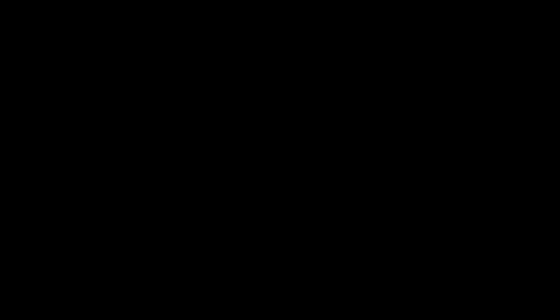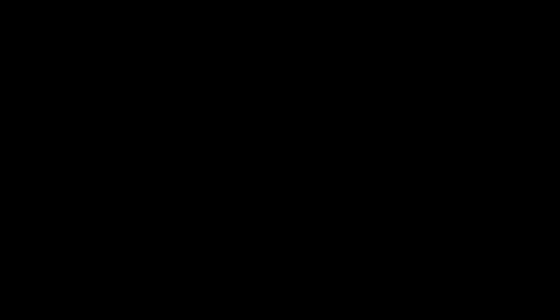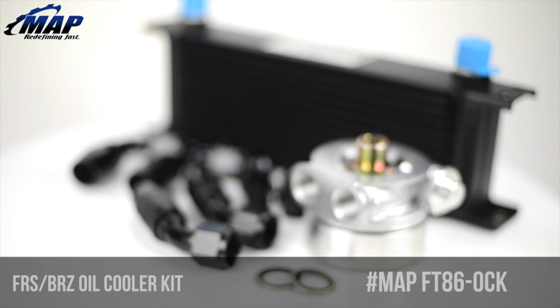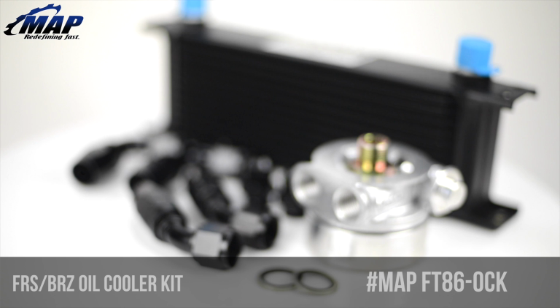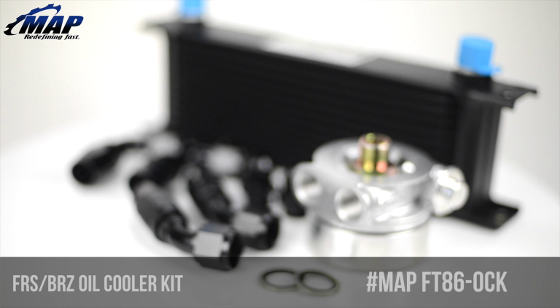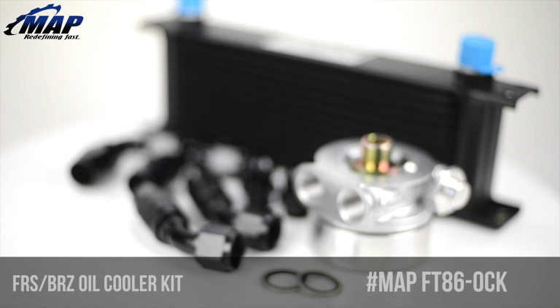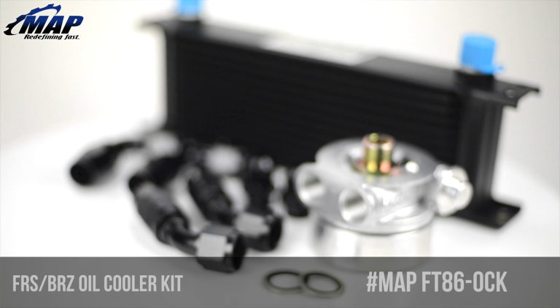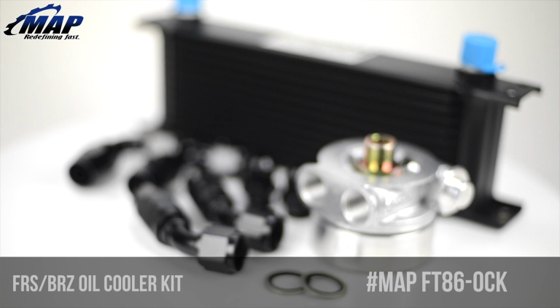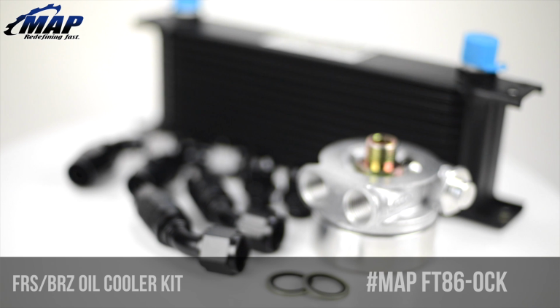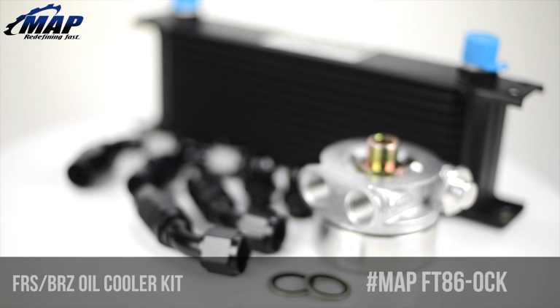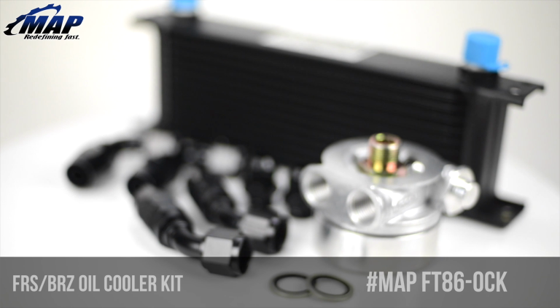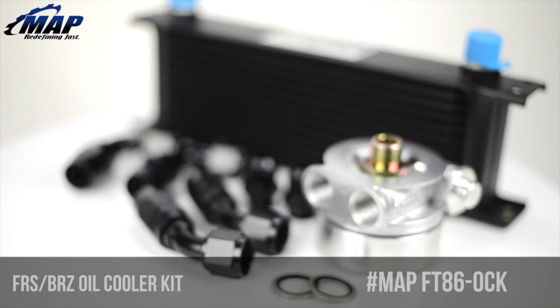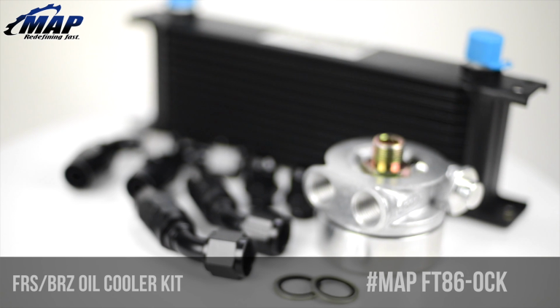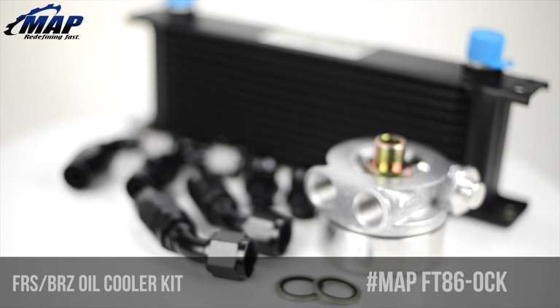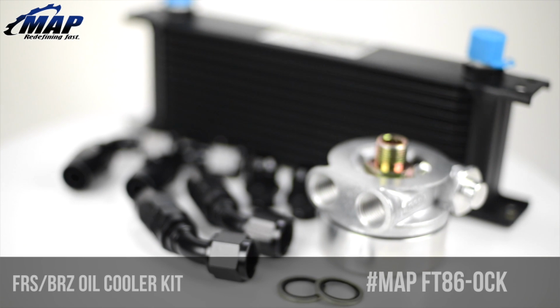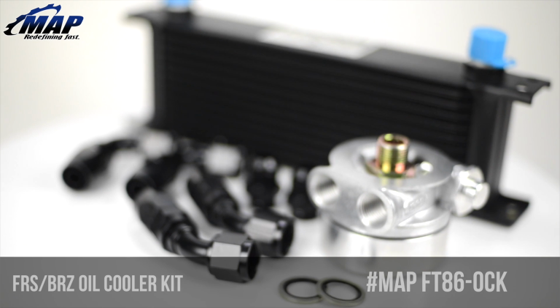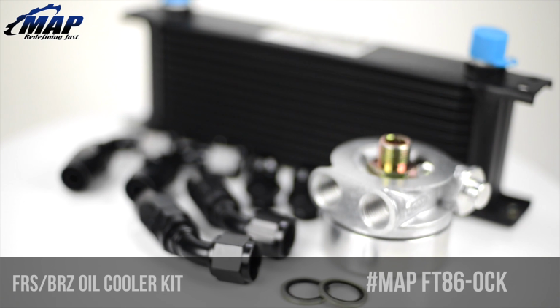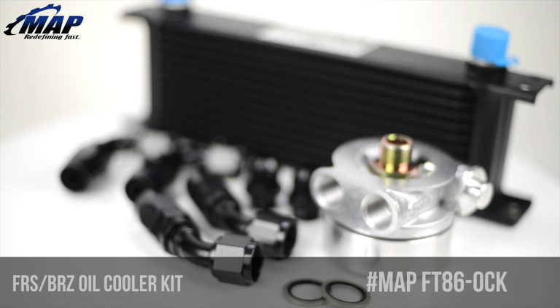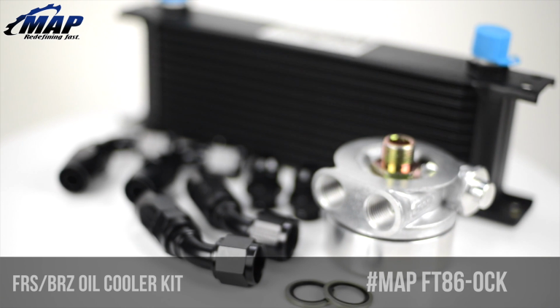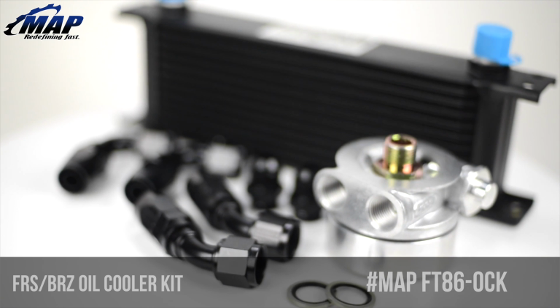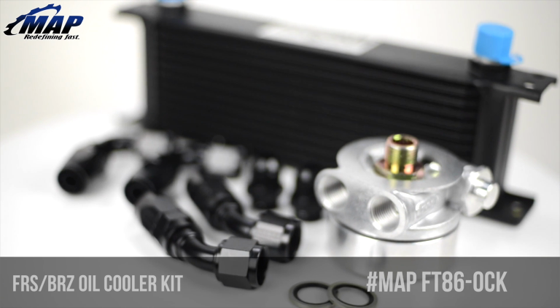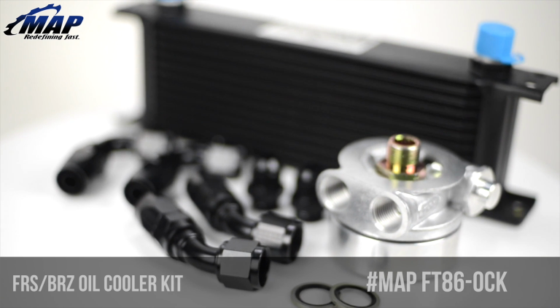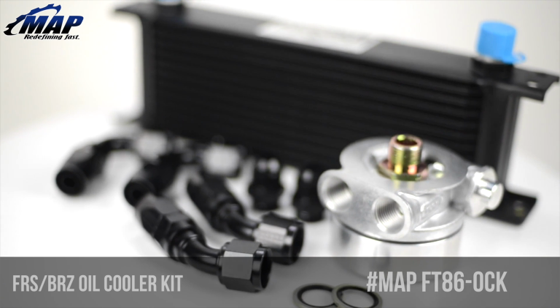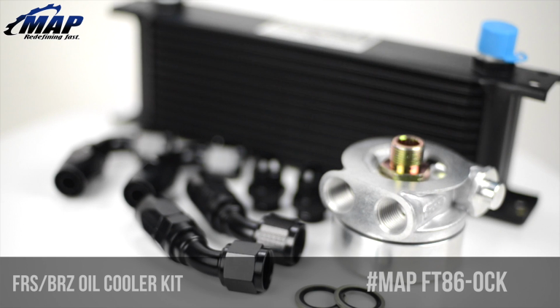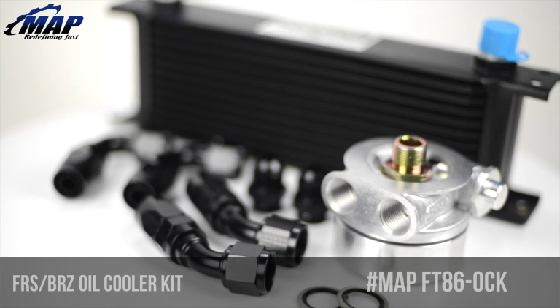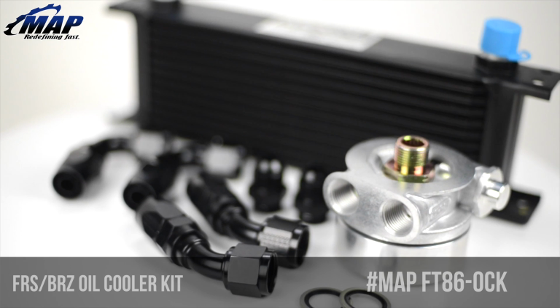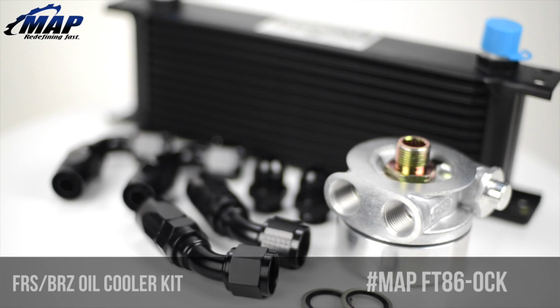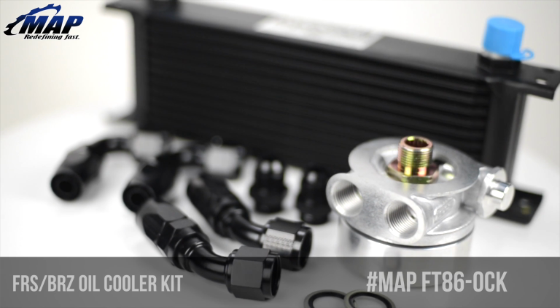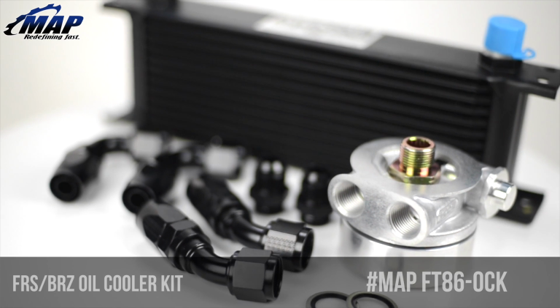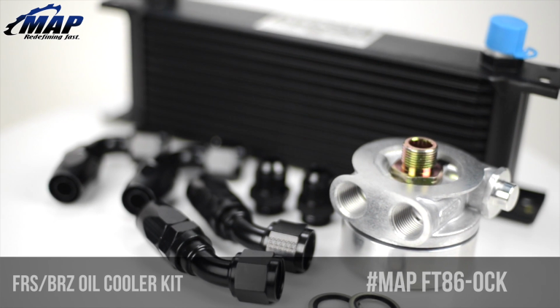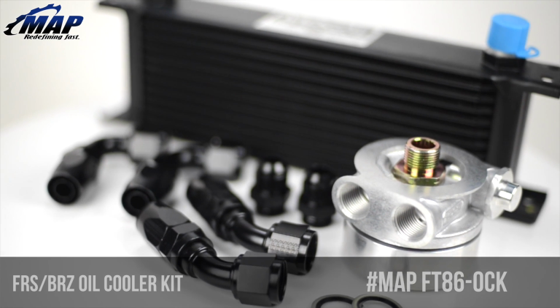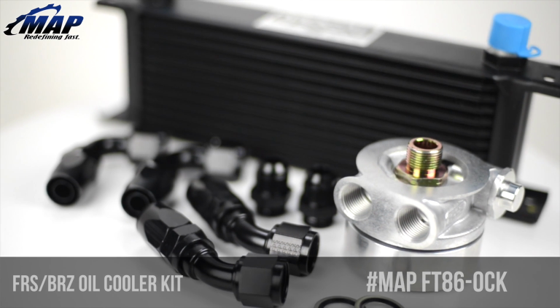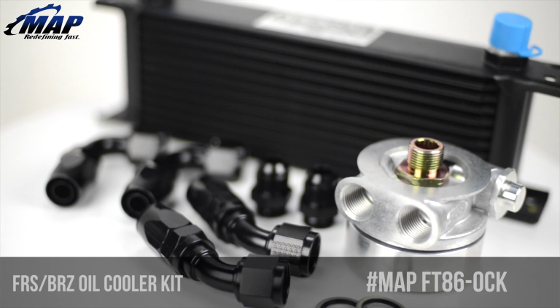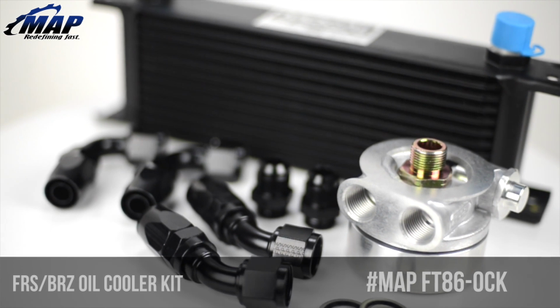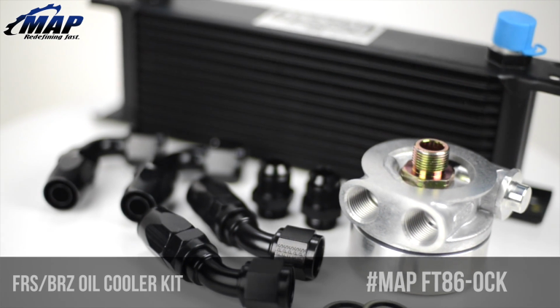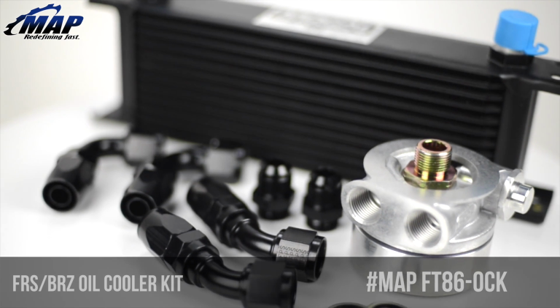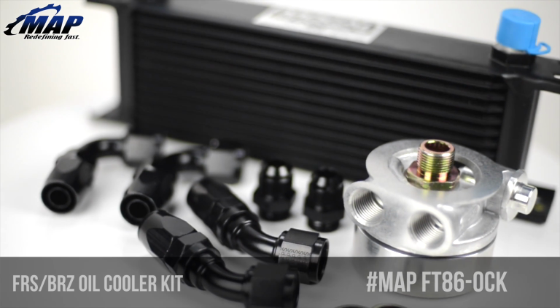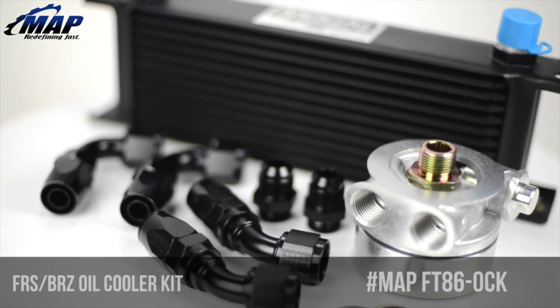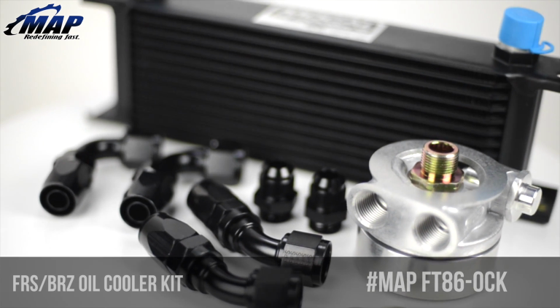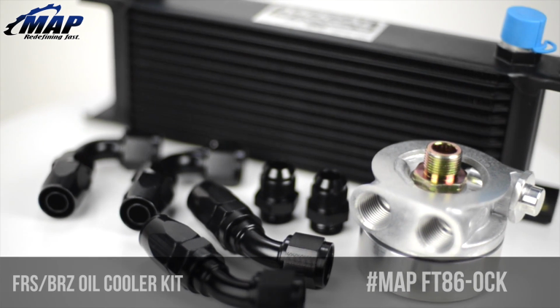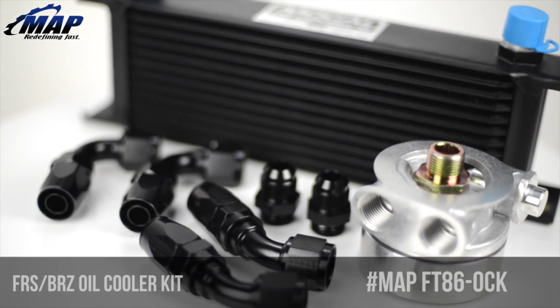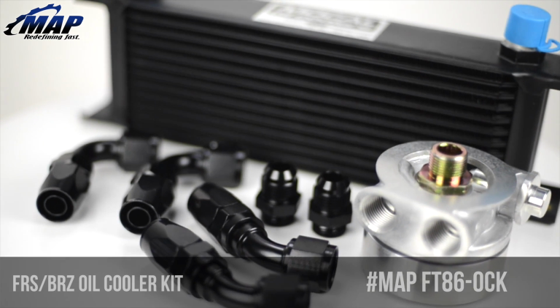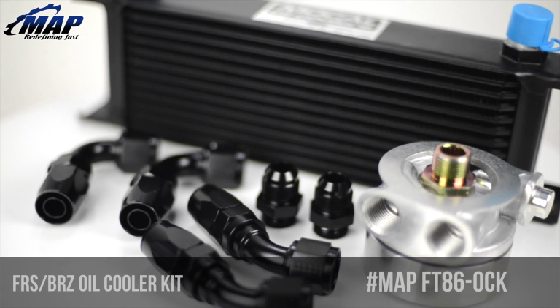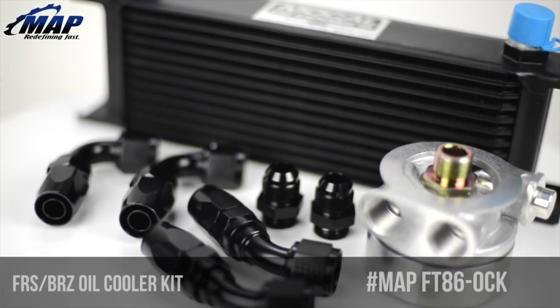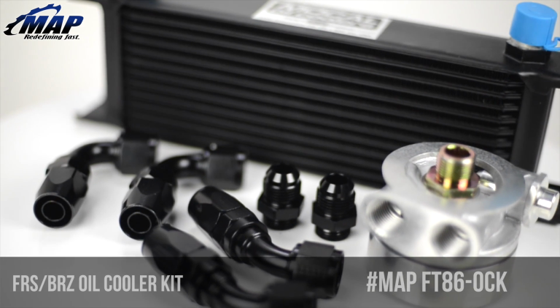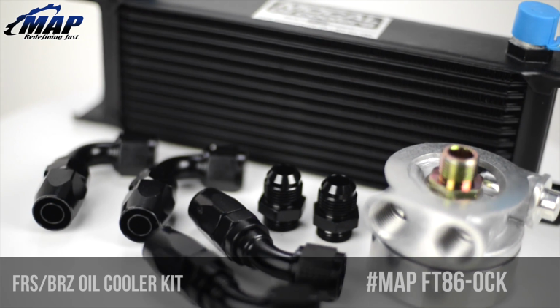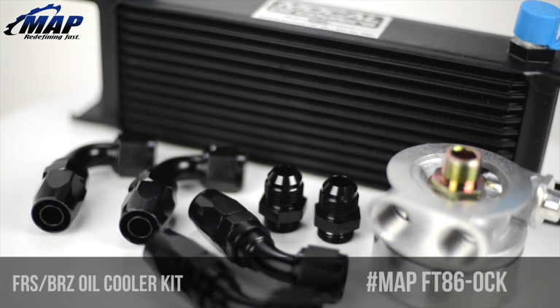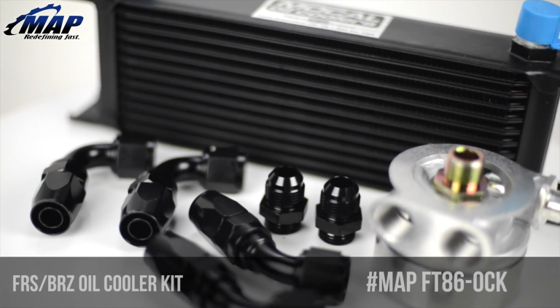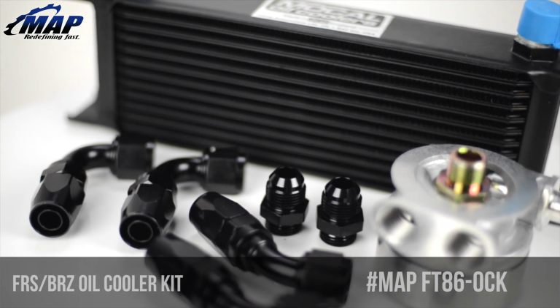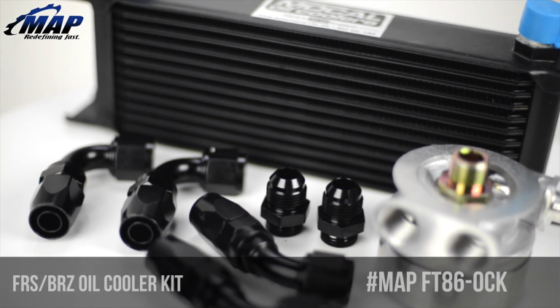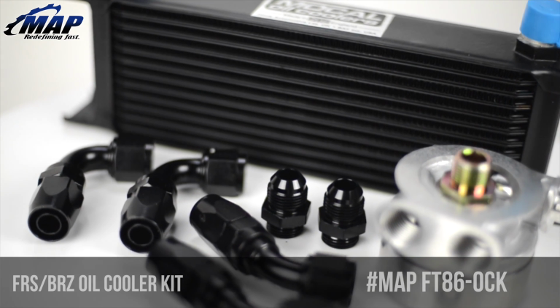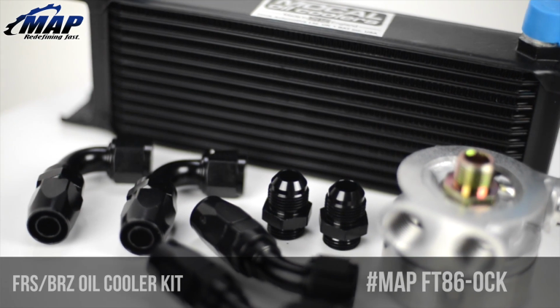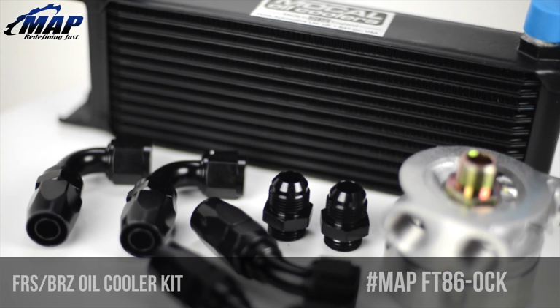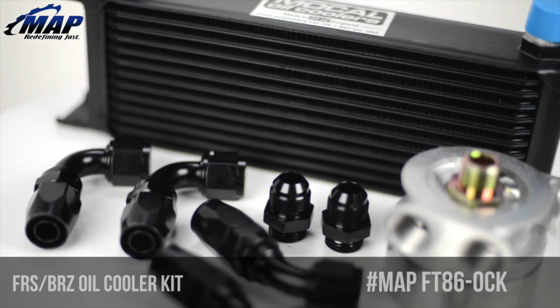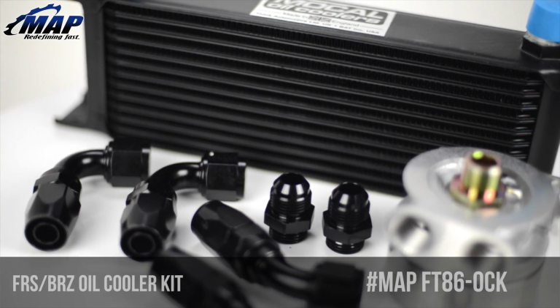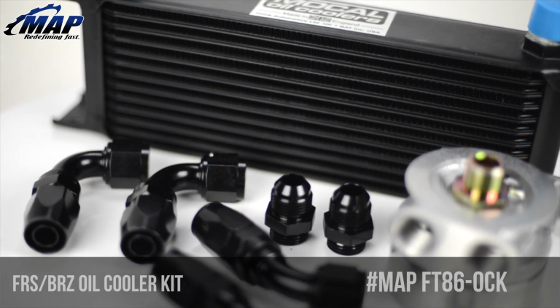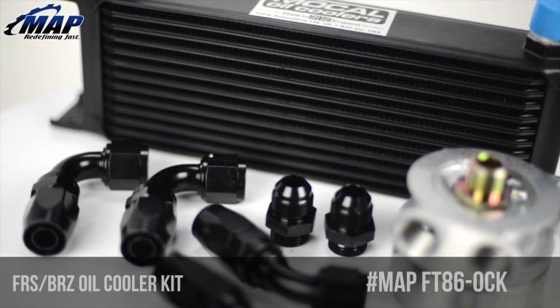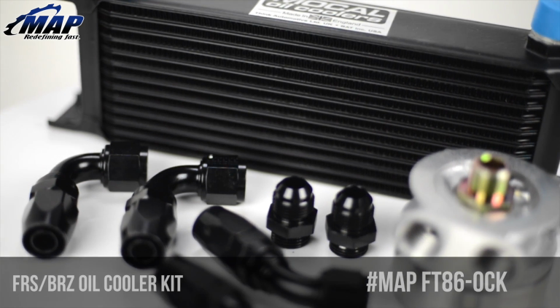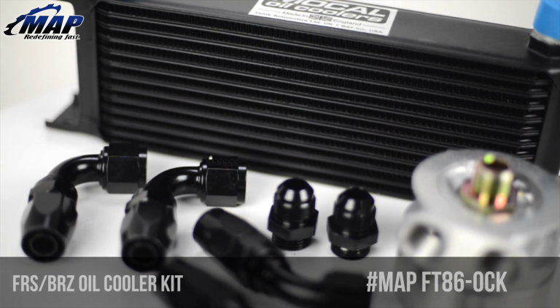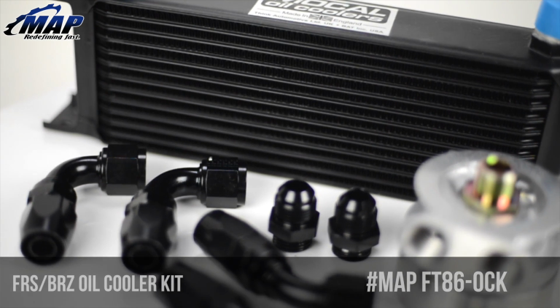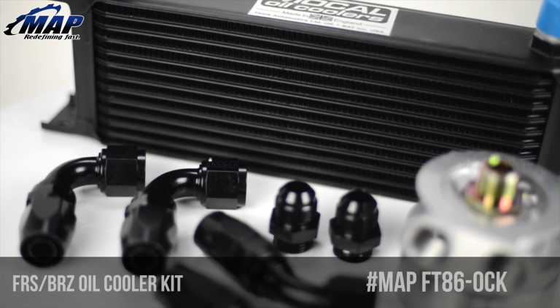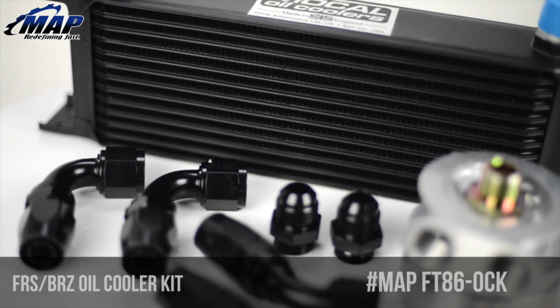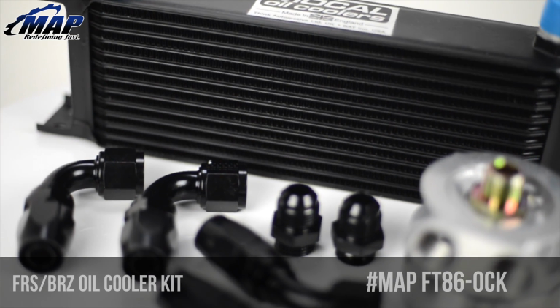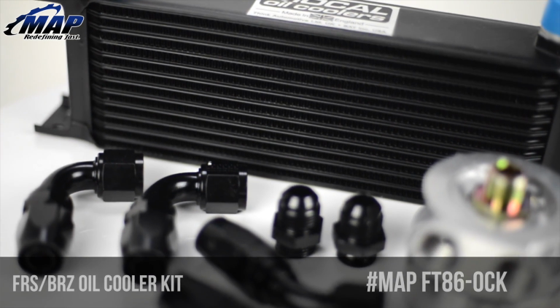Hey everyone, it's Eric from MAPerformance.com. In this video we're going to check out the FRS oil cooler kit from us at MAPerformance.